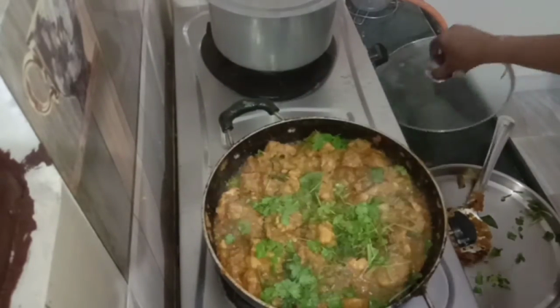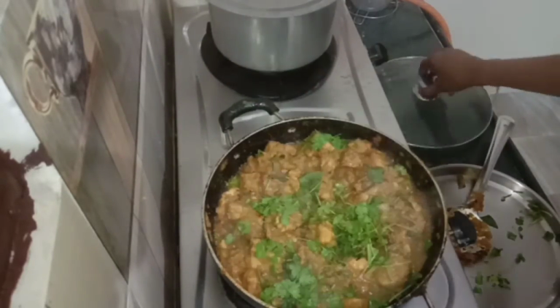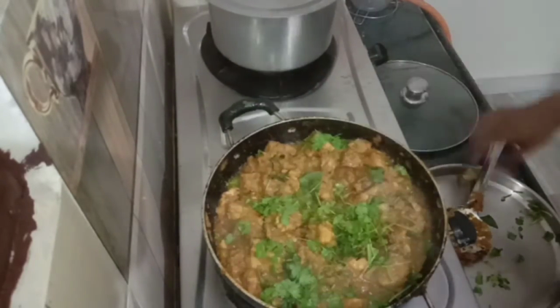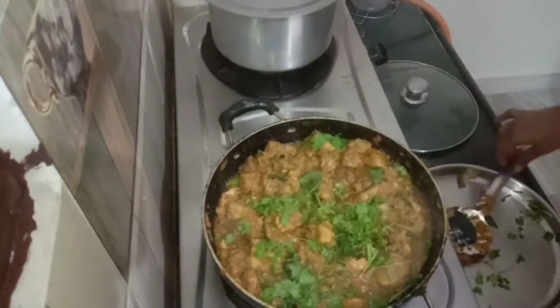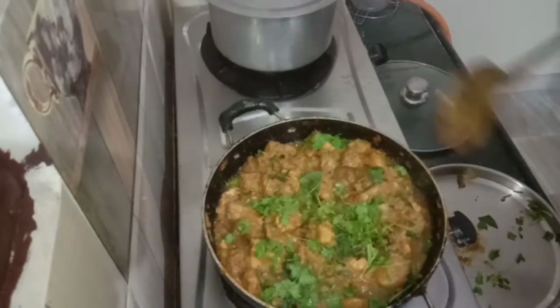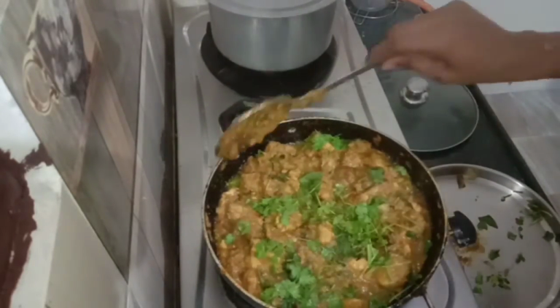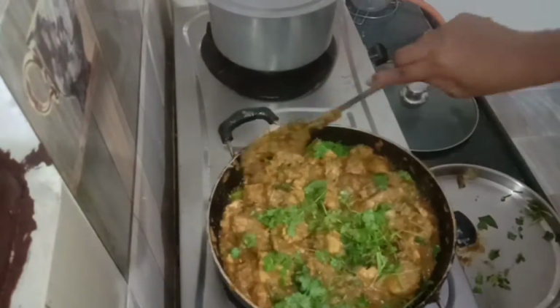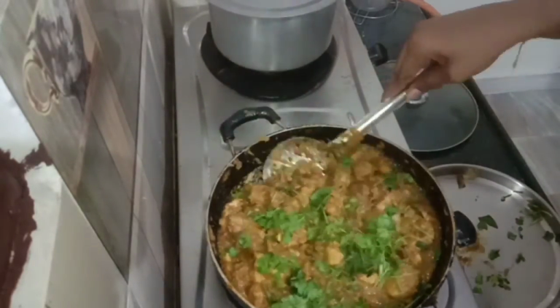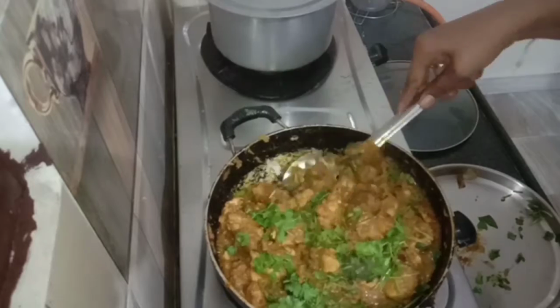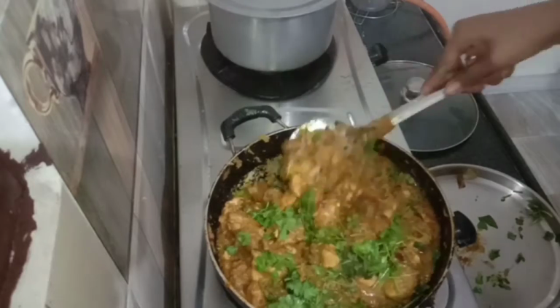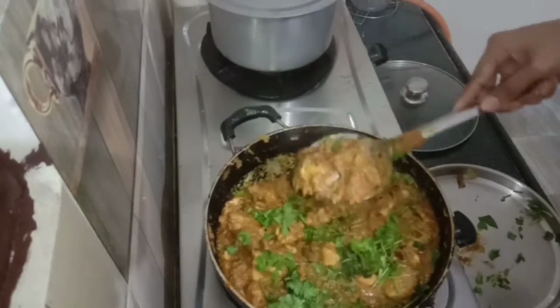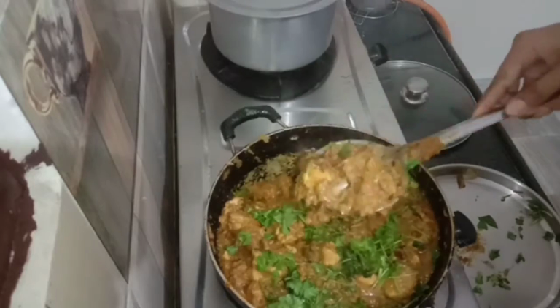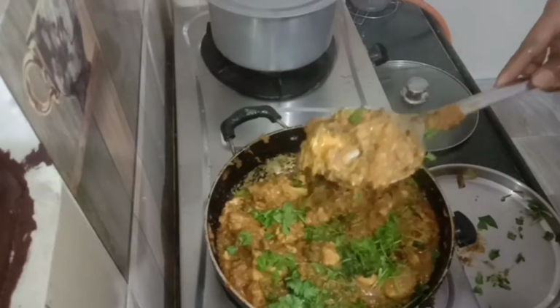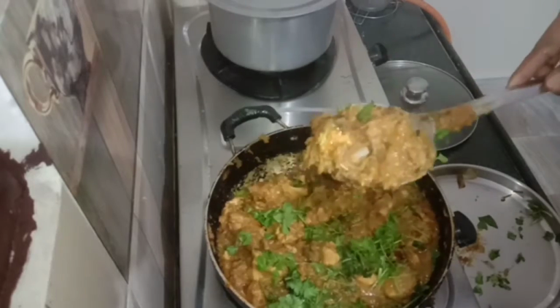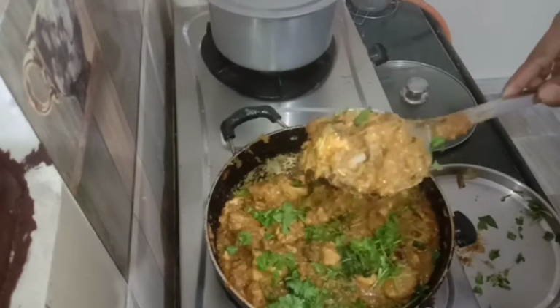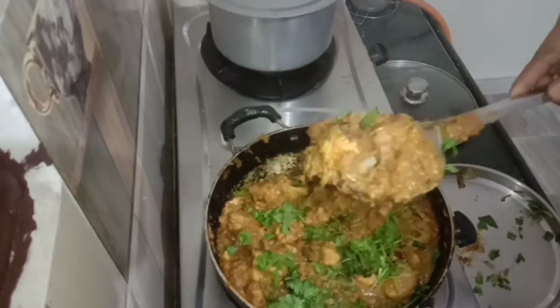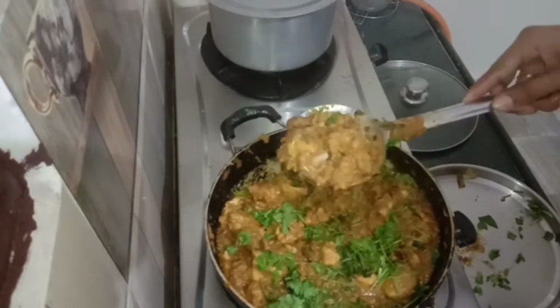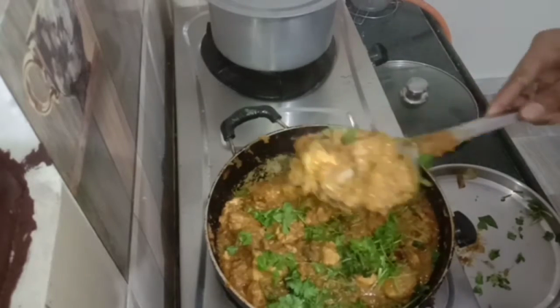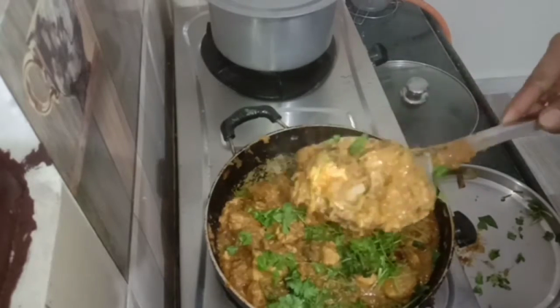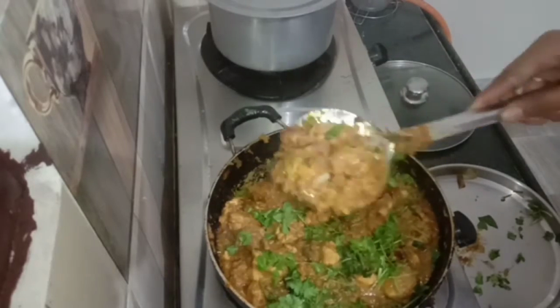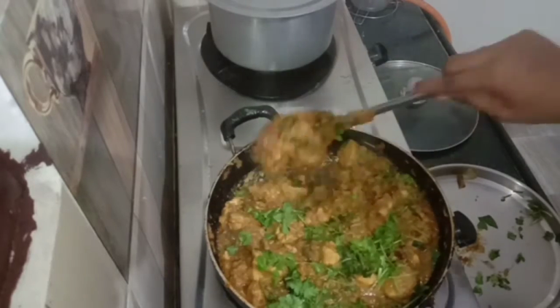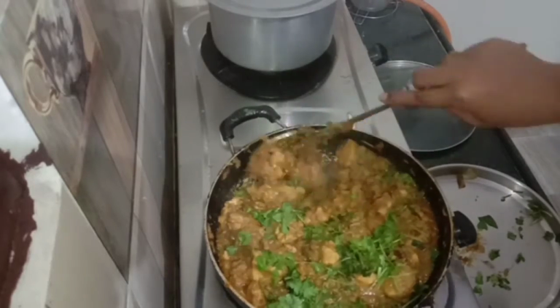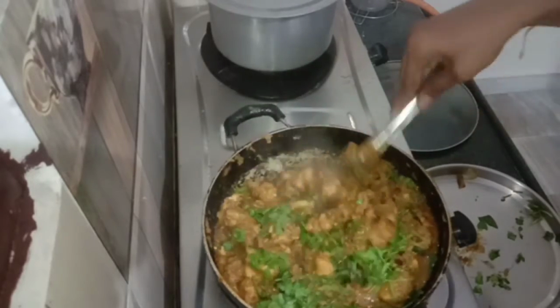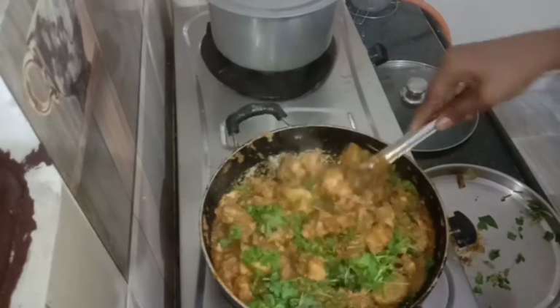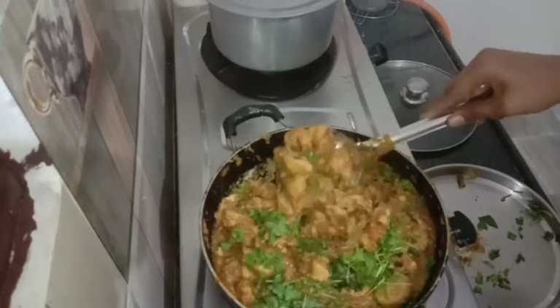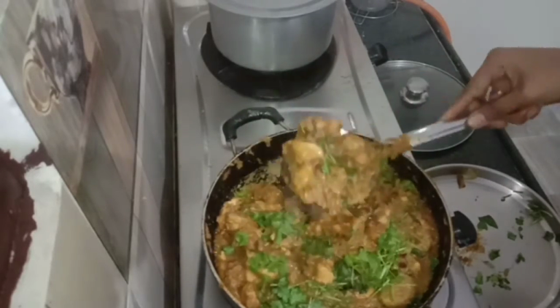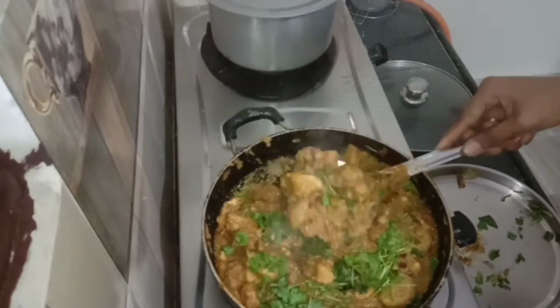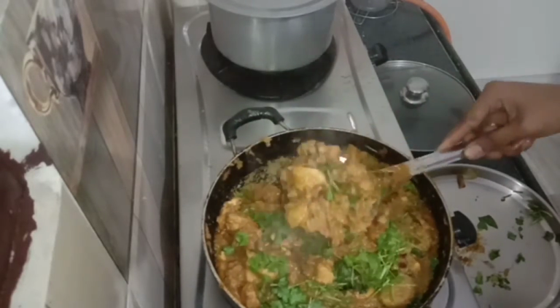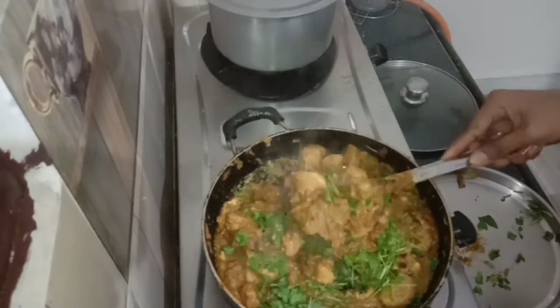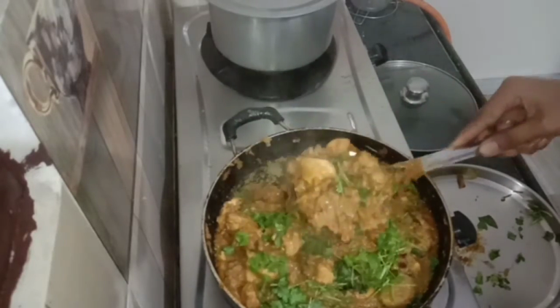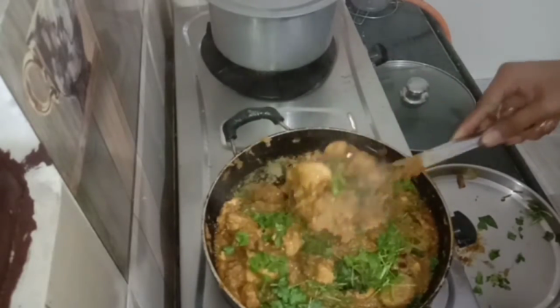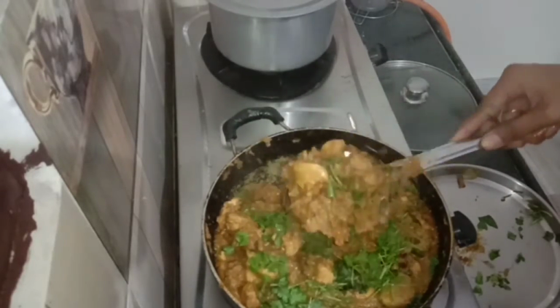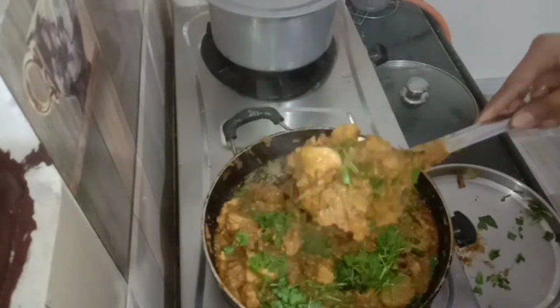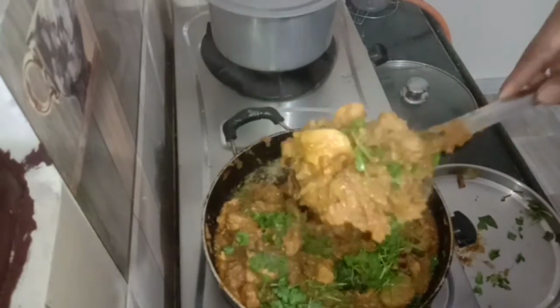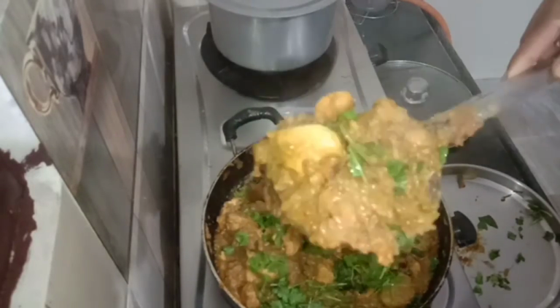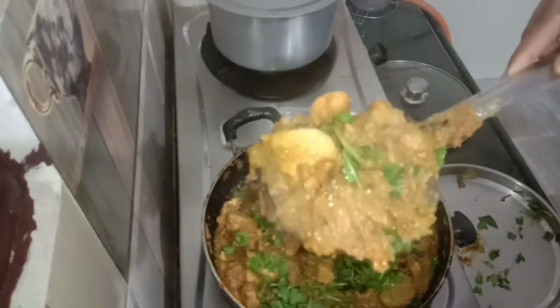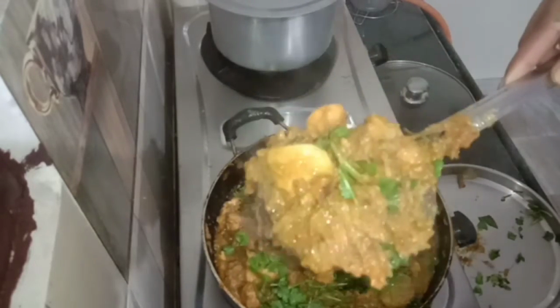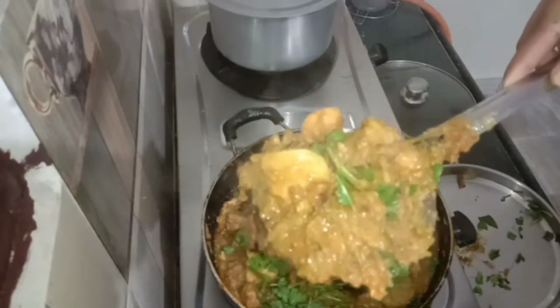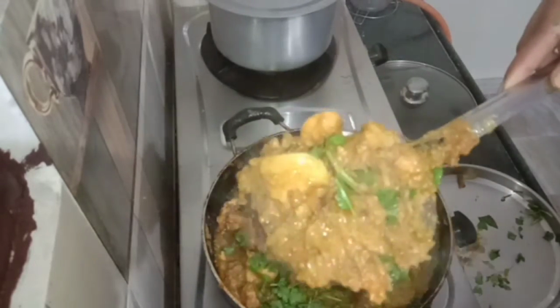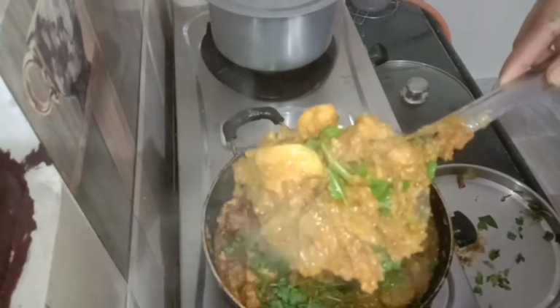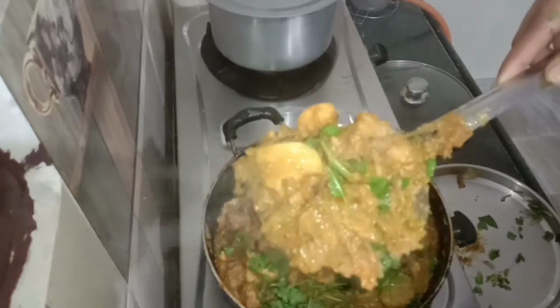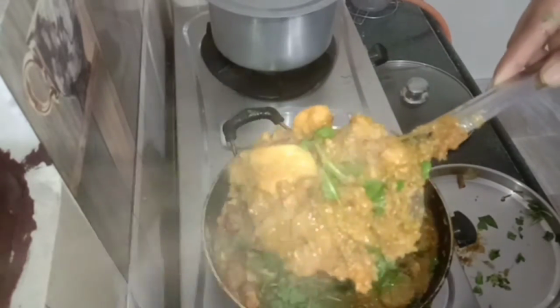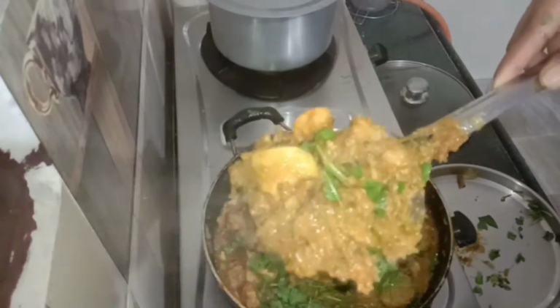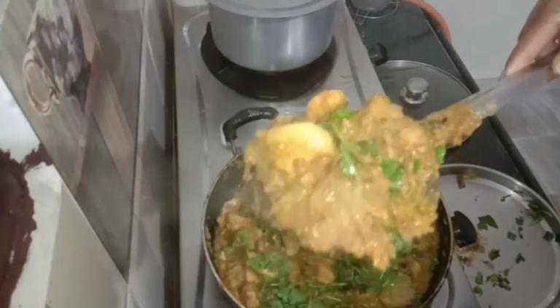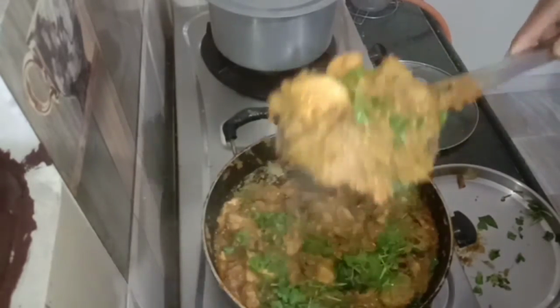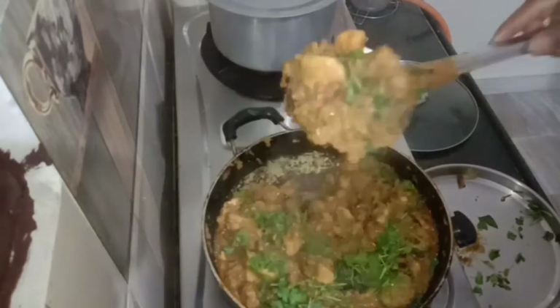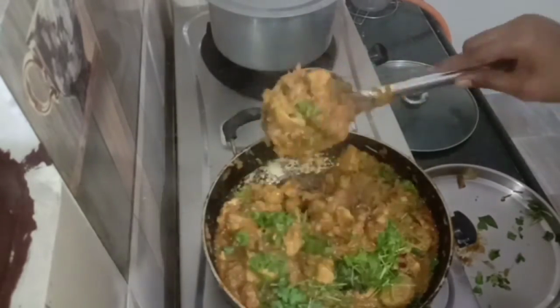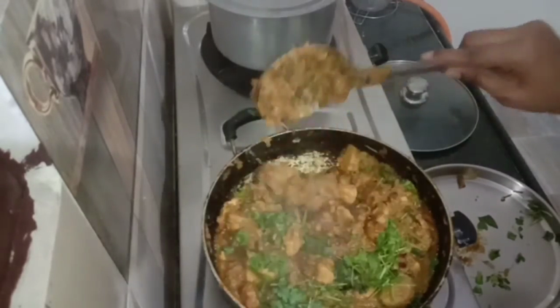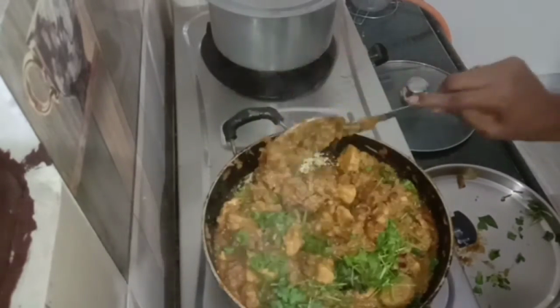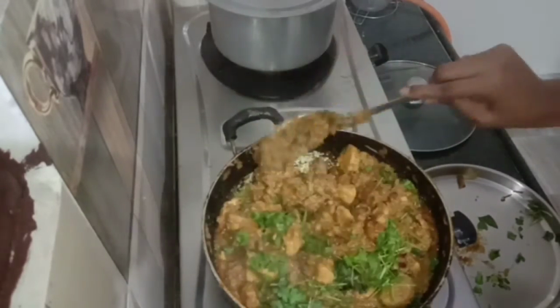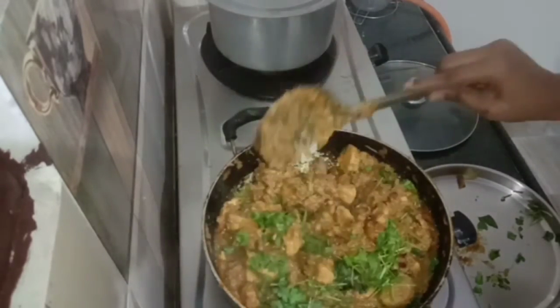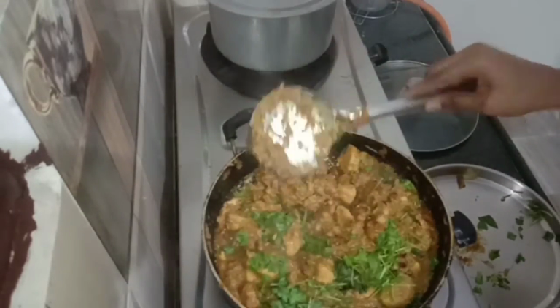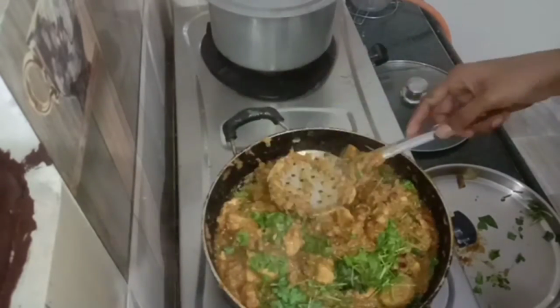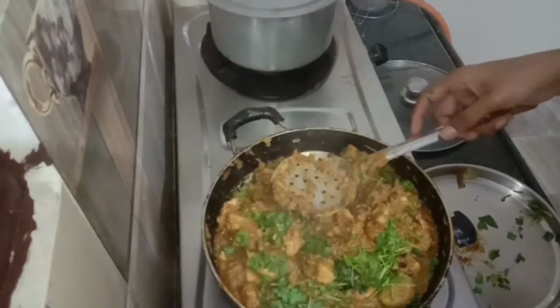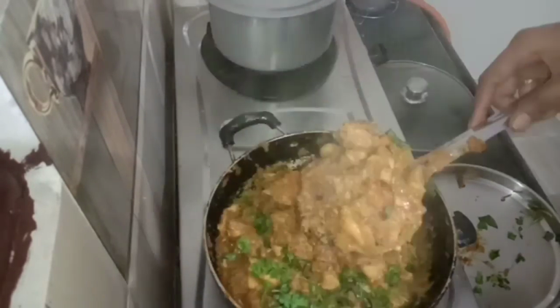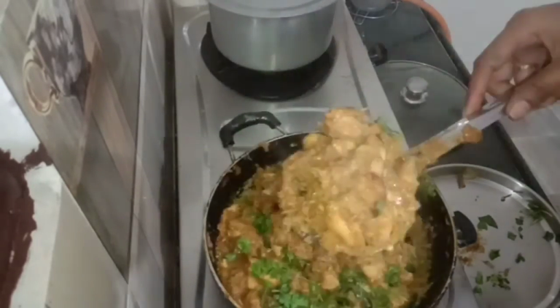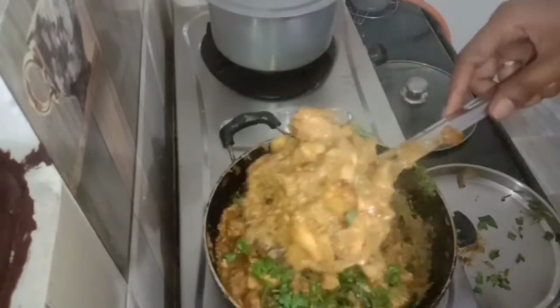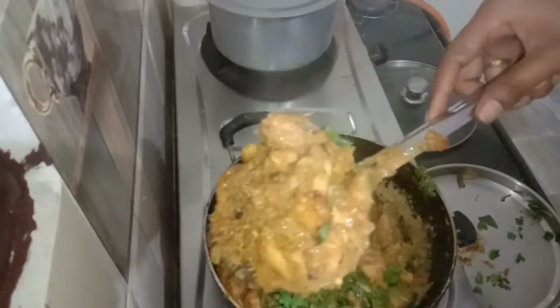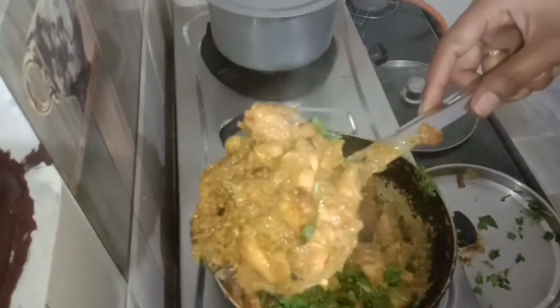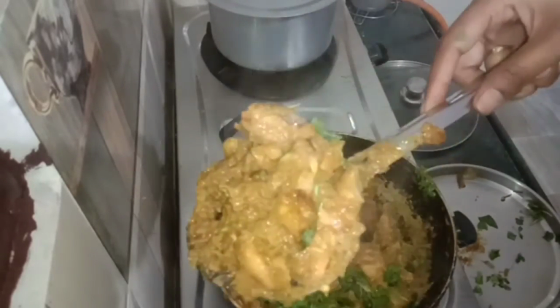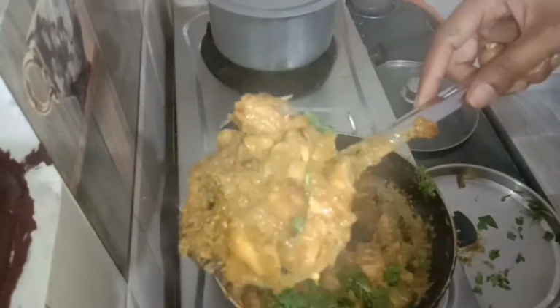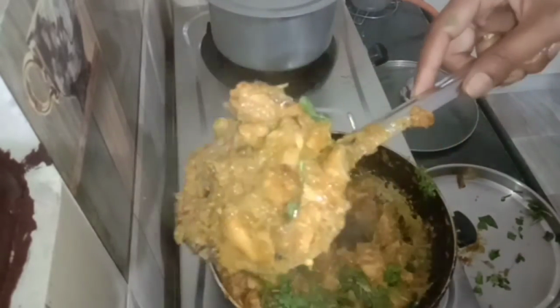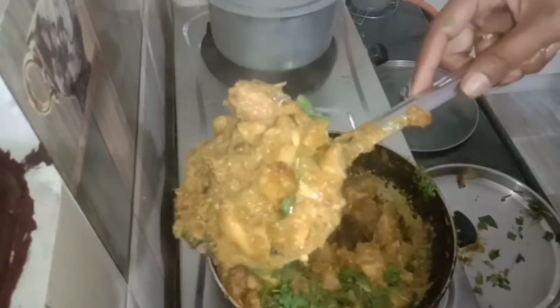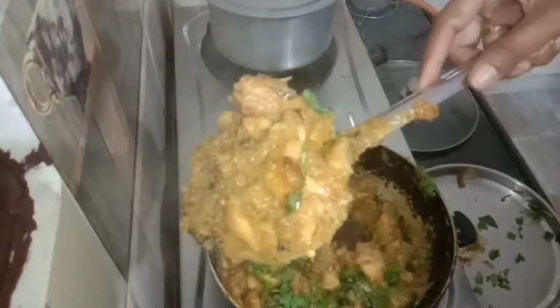Finally, our chicken is ready. It has a lot of taste. We will try it every time. Let's try it.